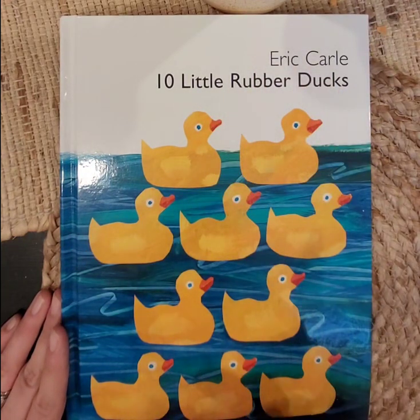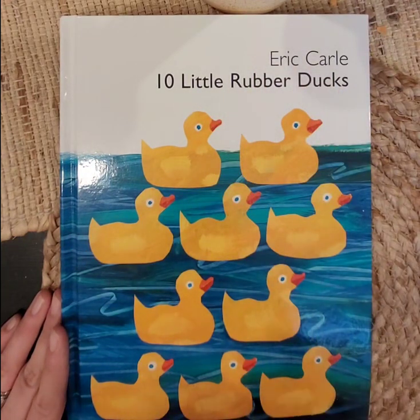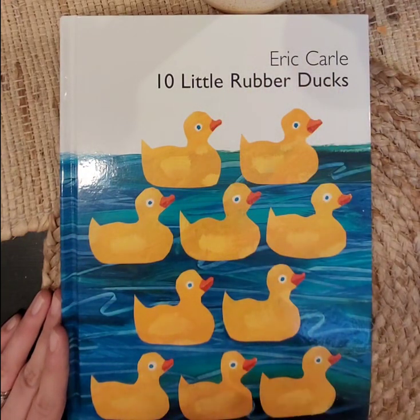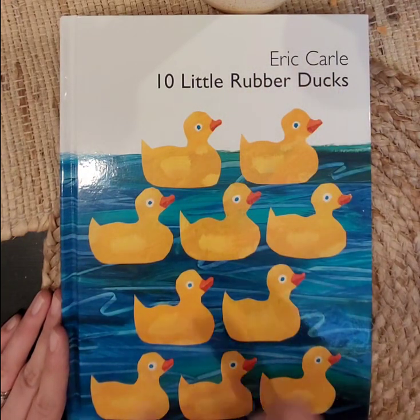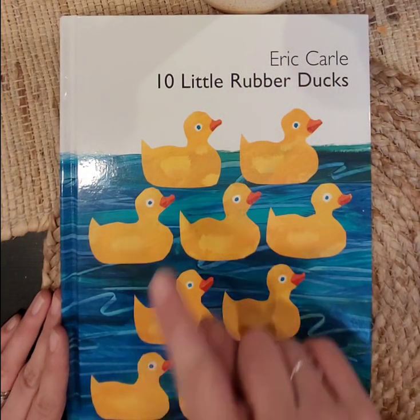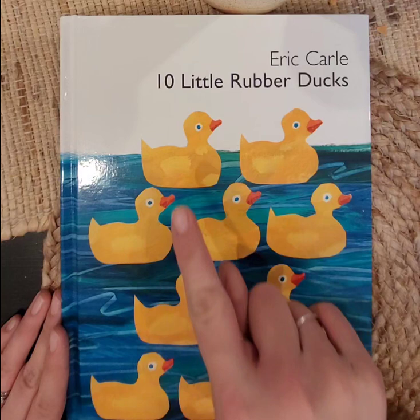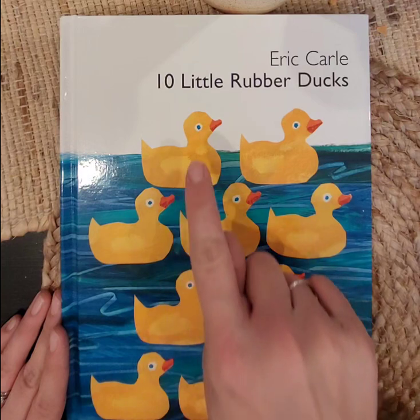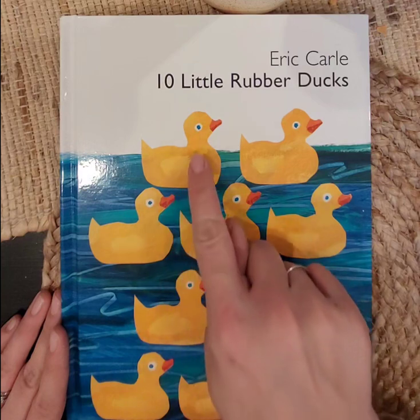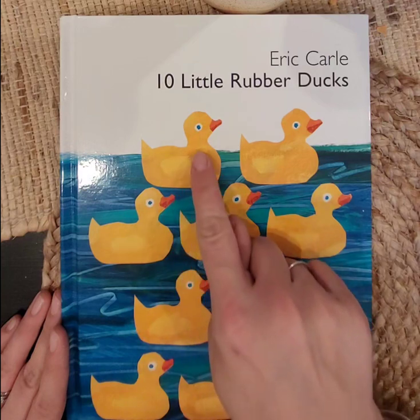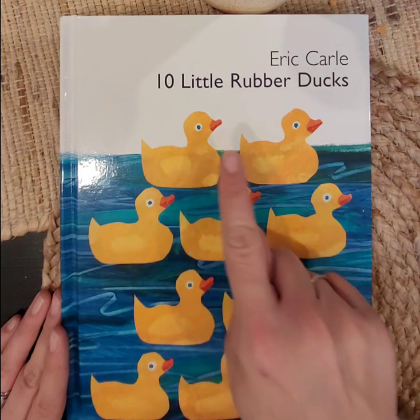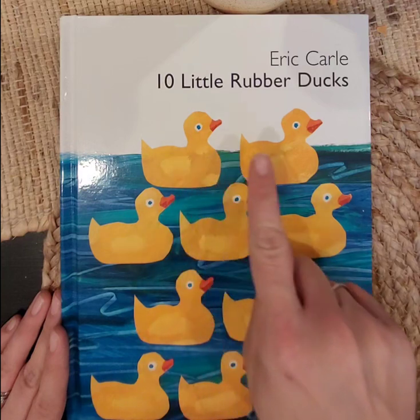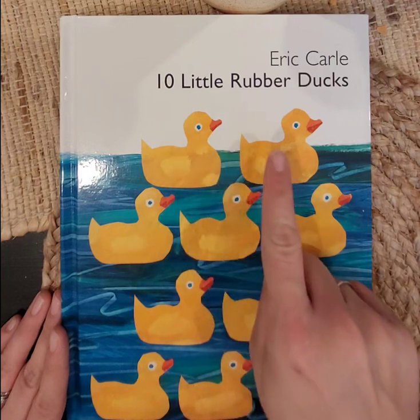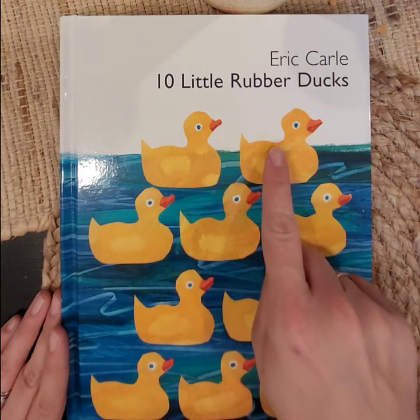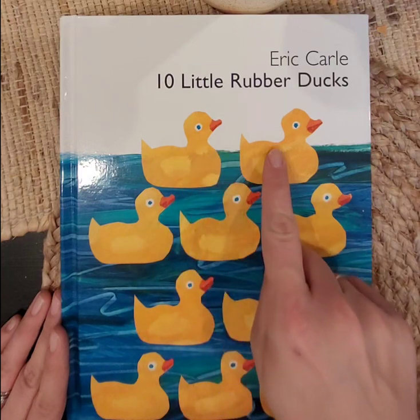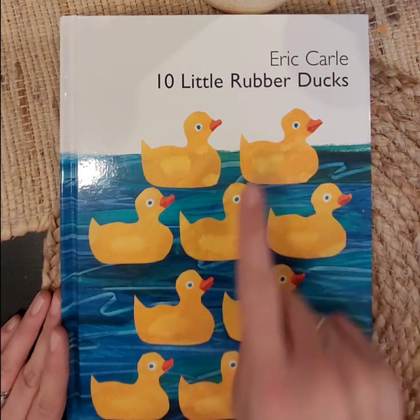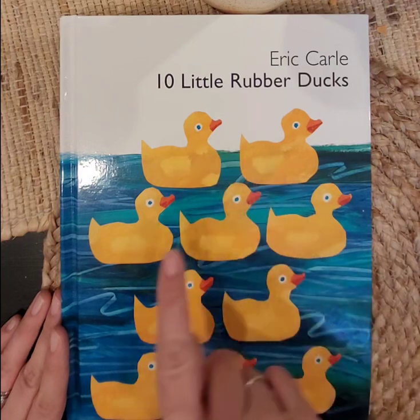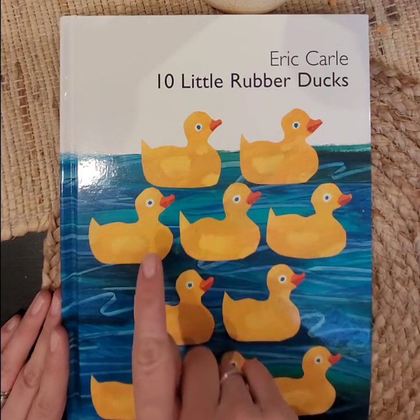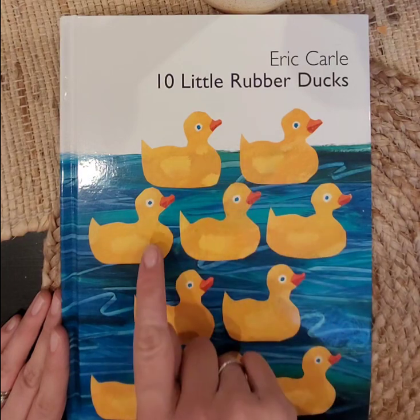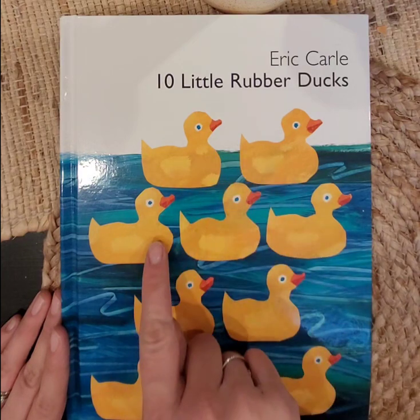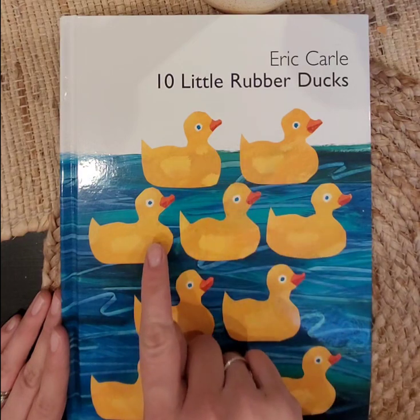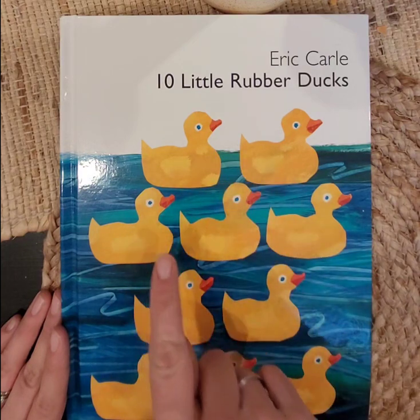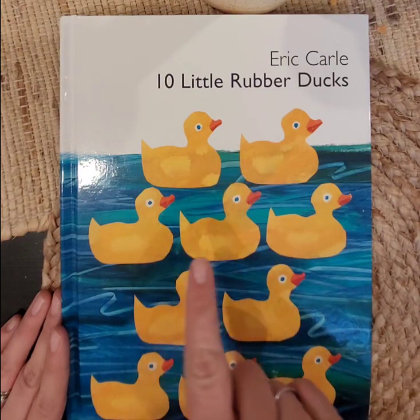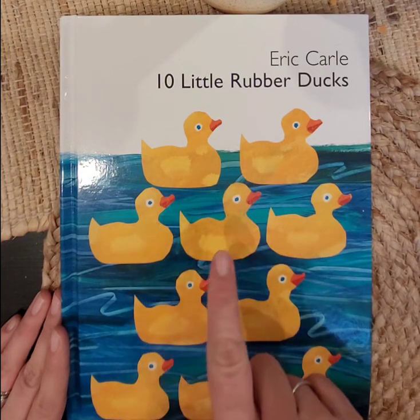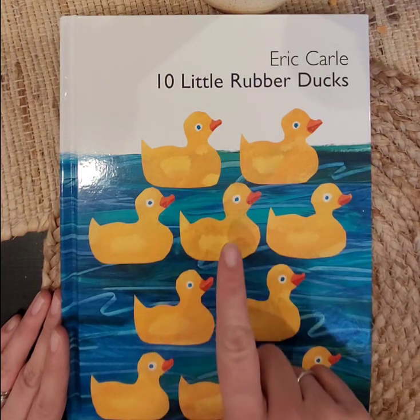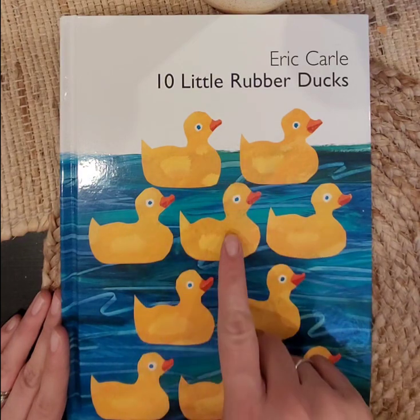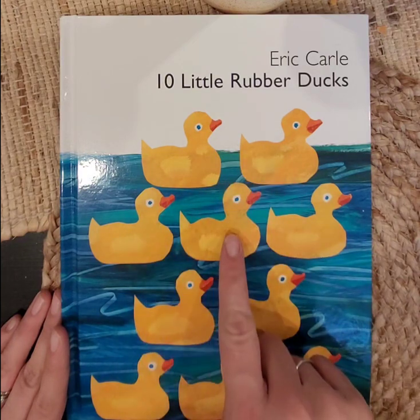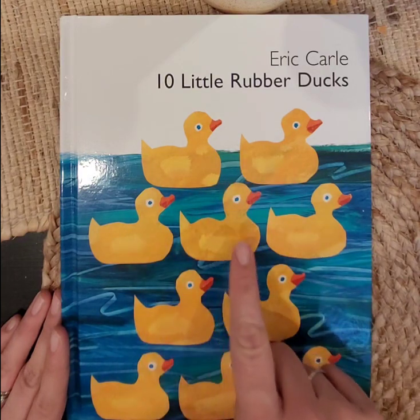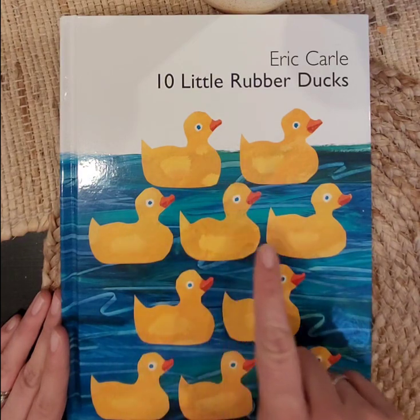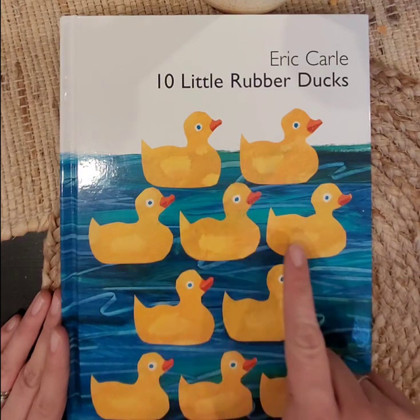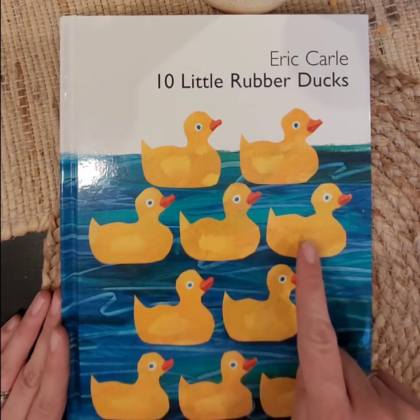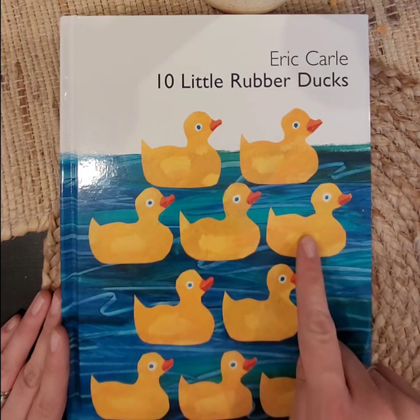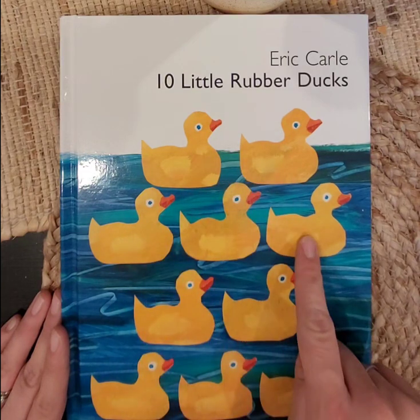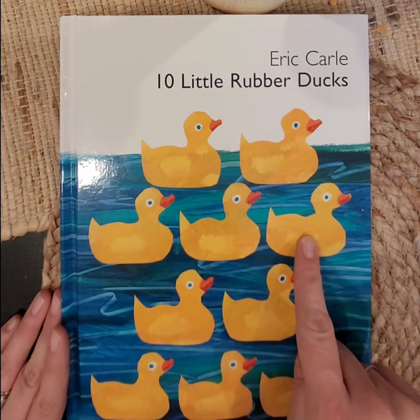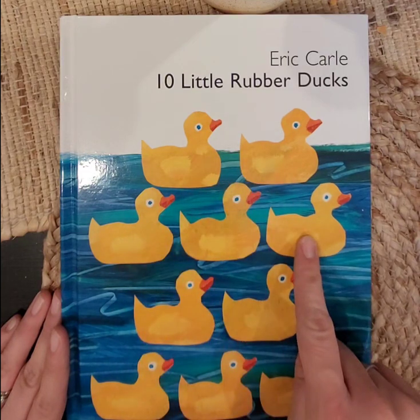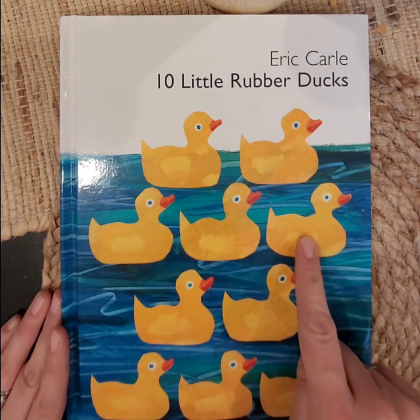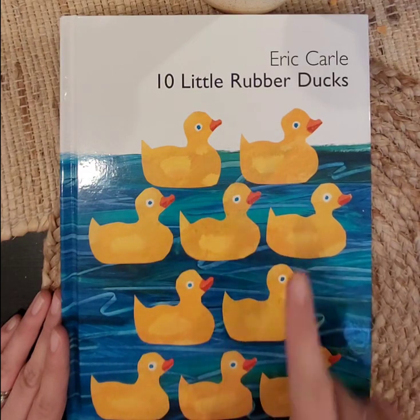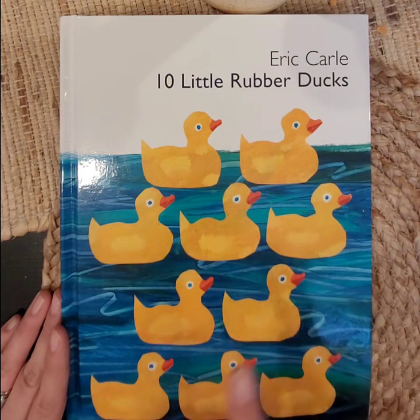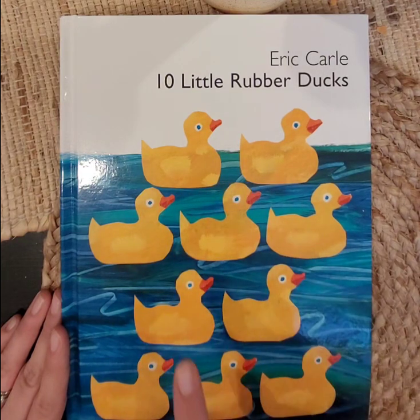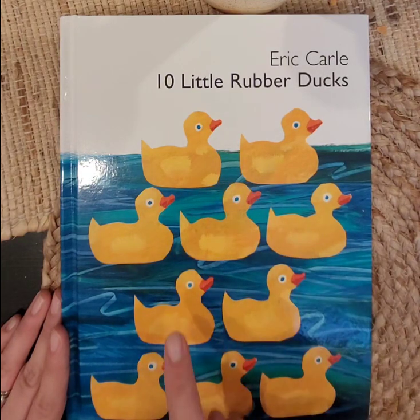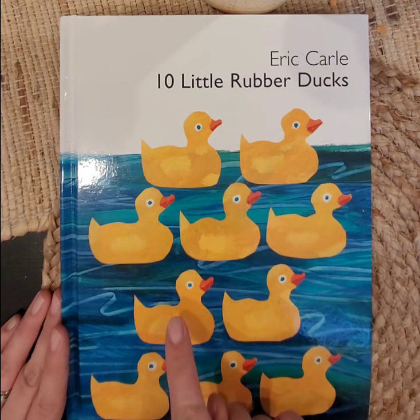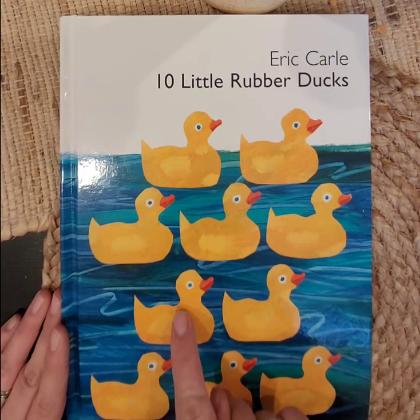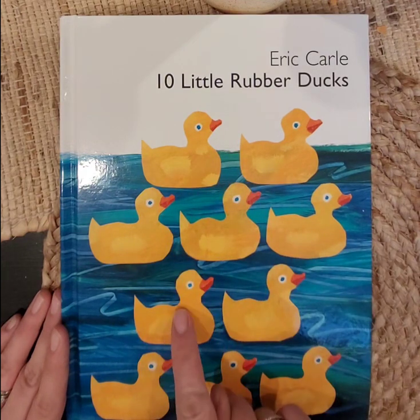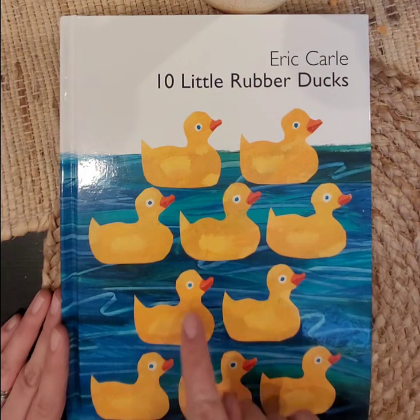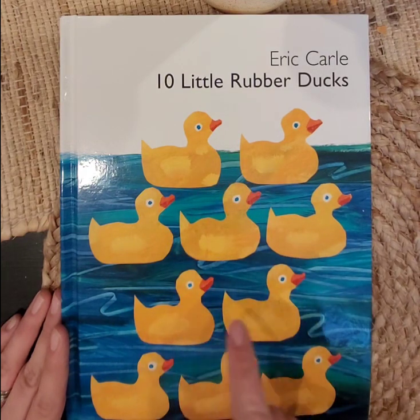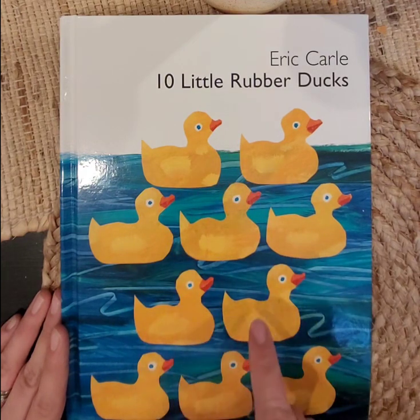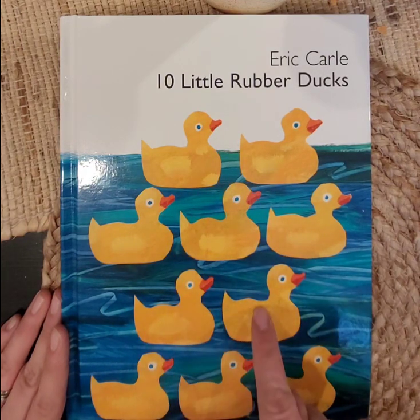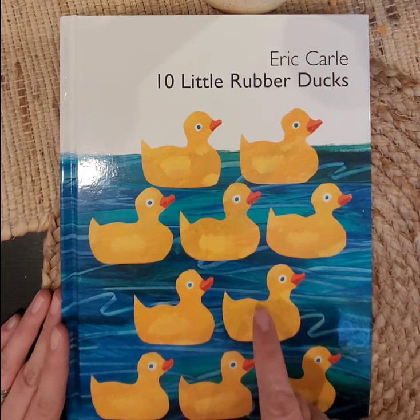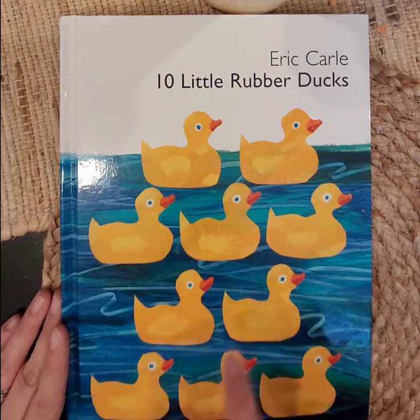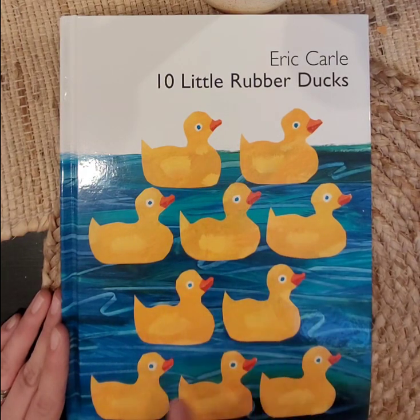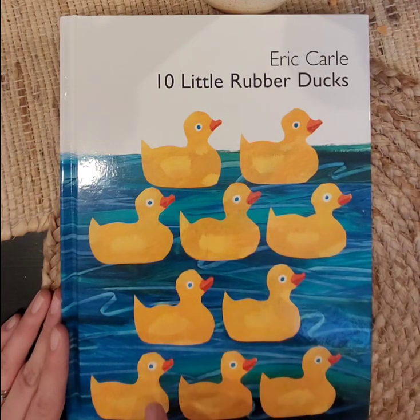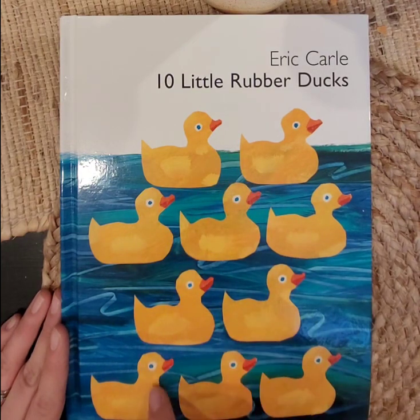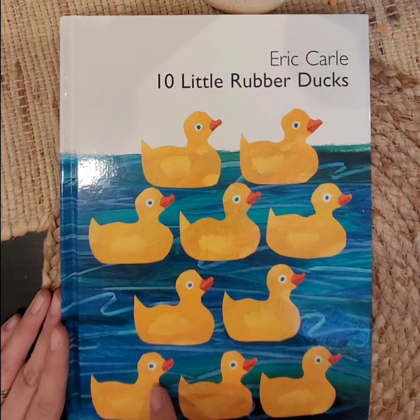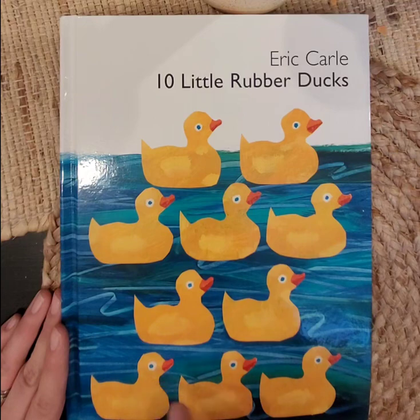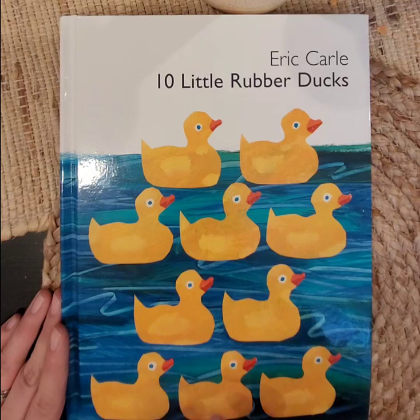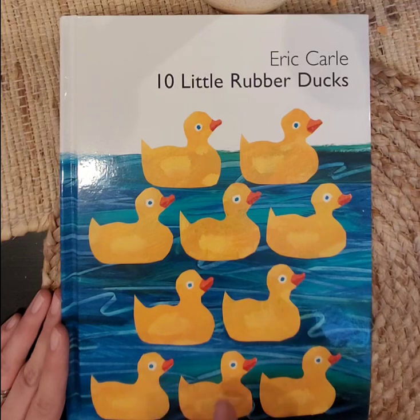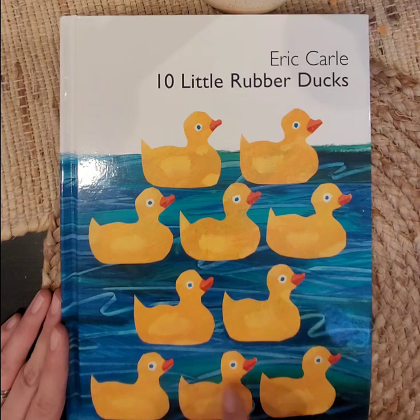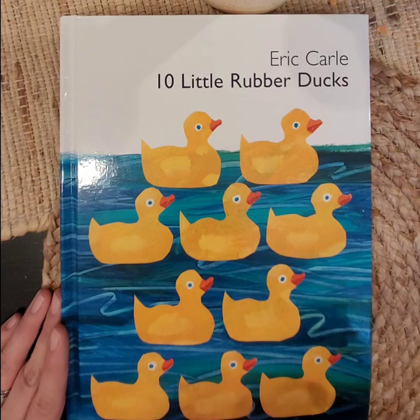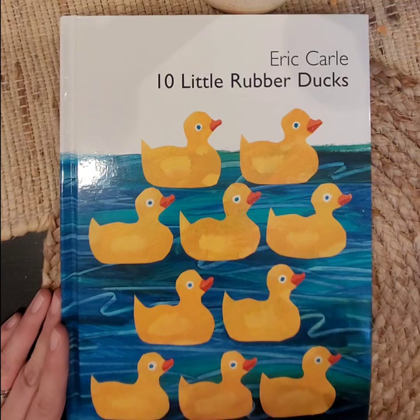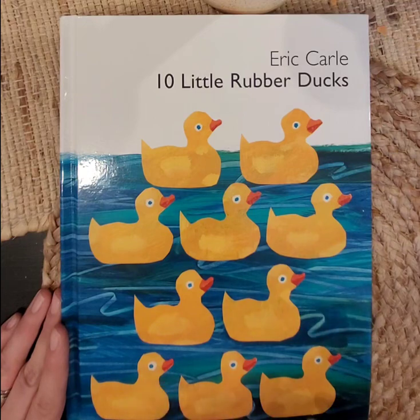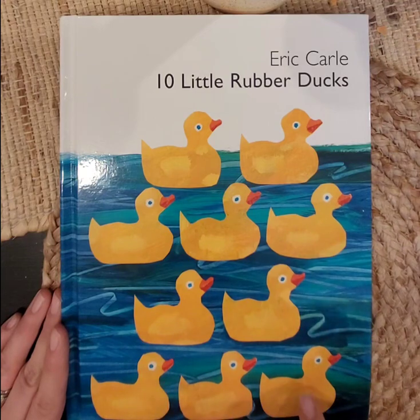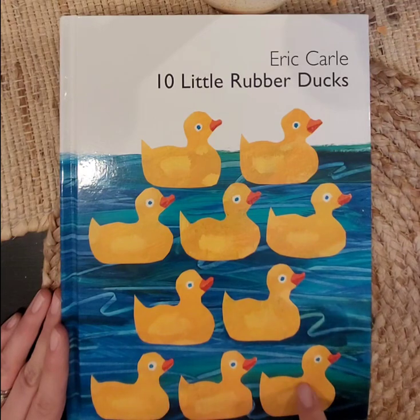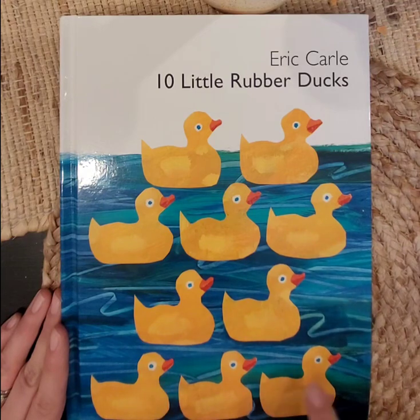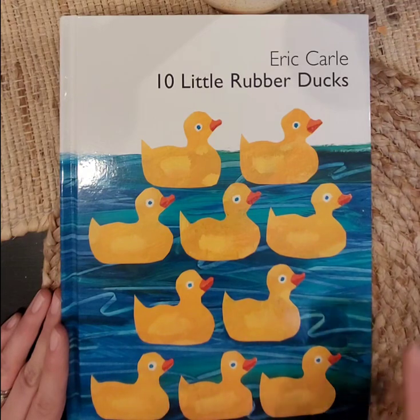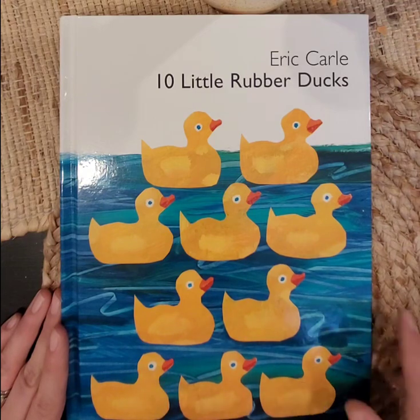Let's count: 1, 2, 3, 4, 5, 6, 7, 8, 9, 10.